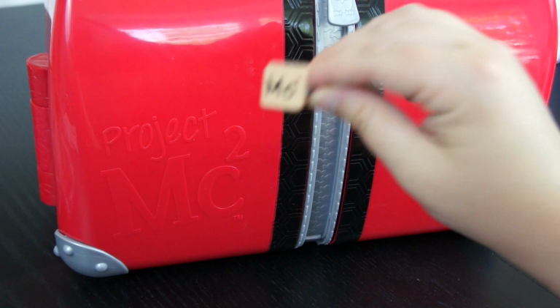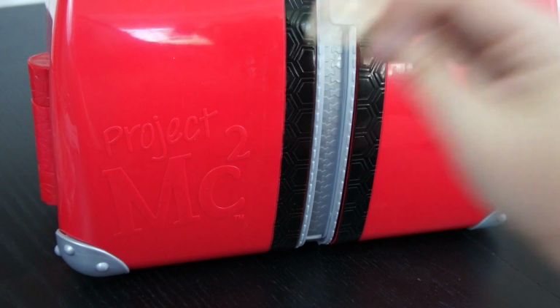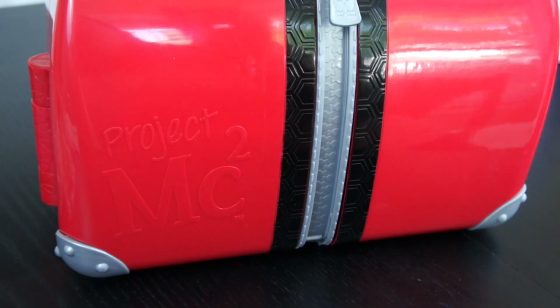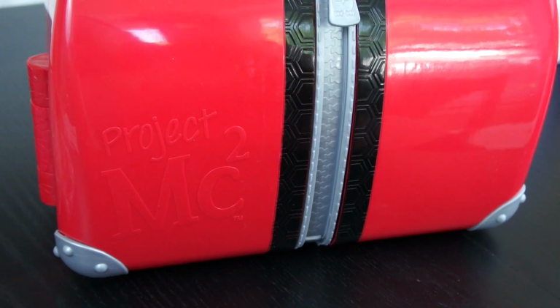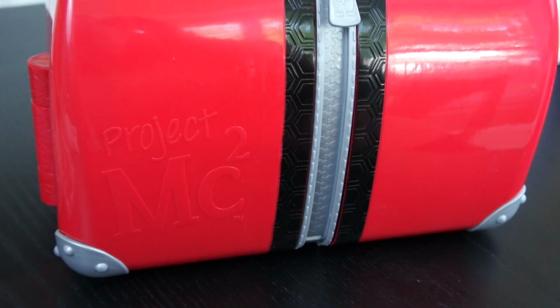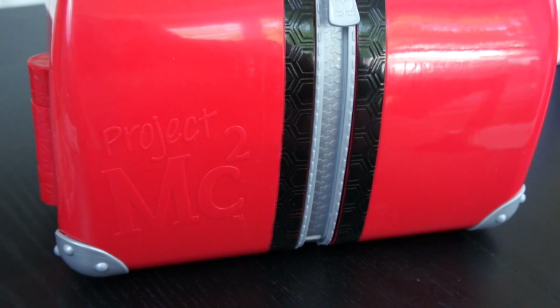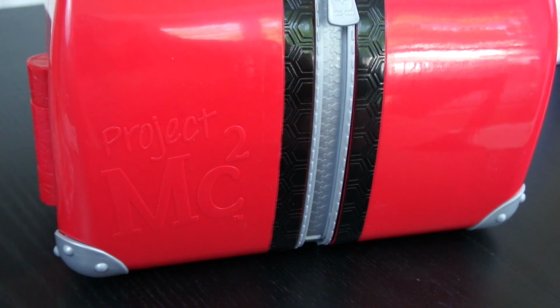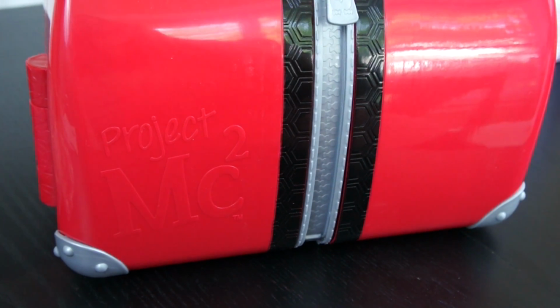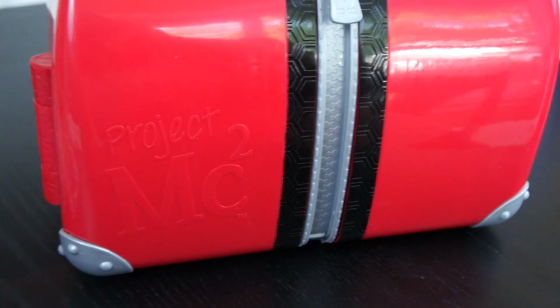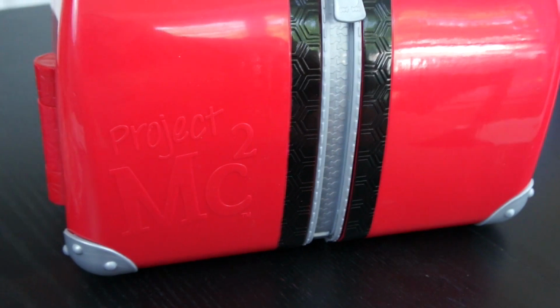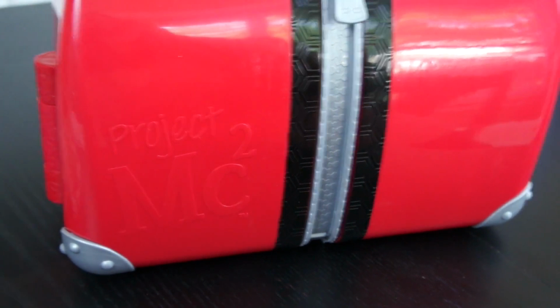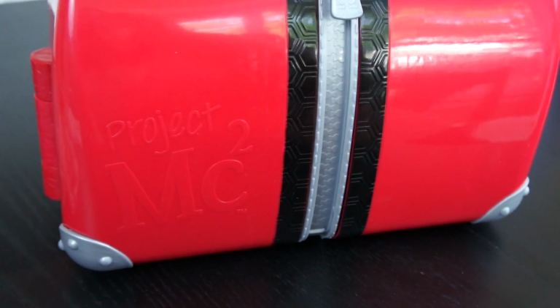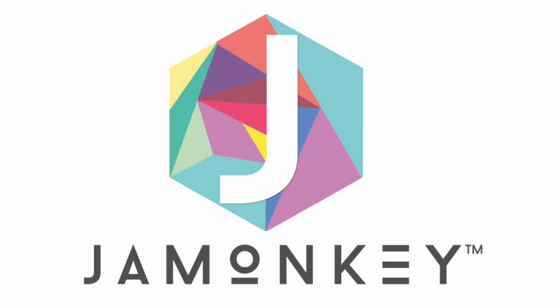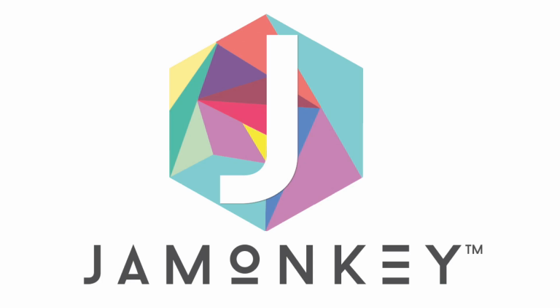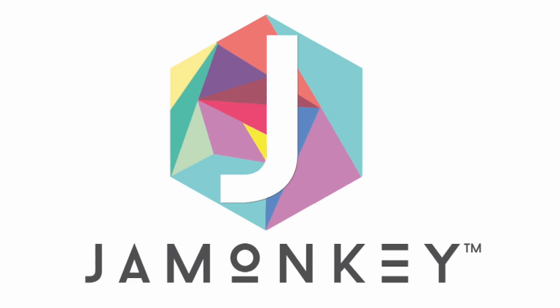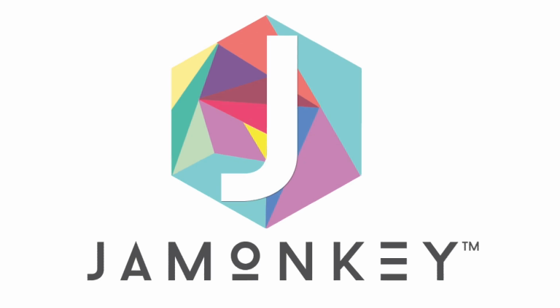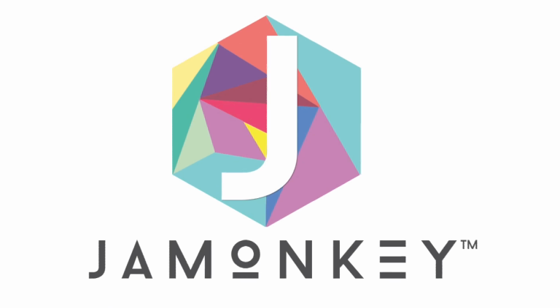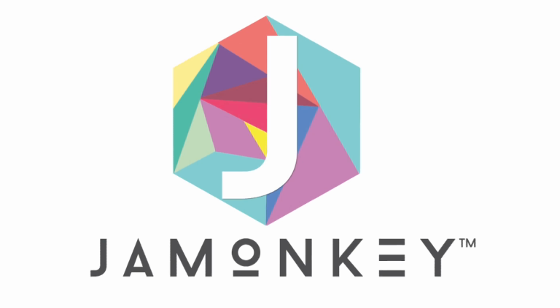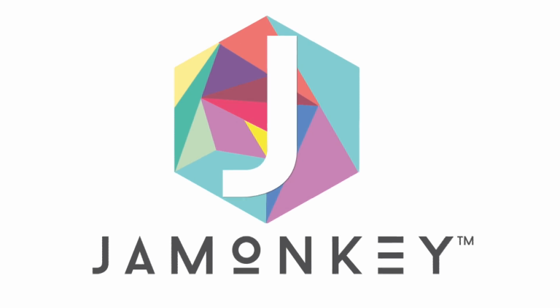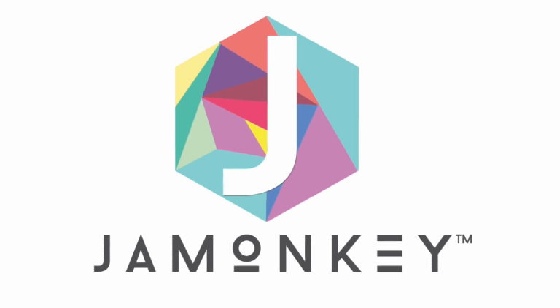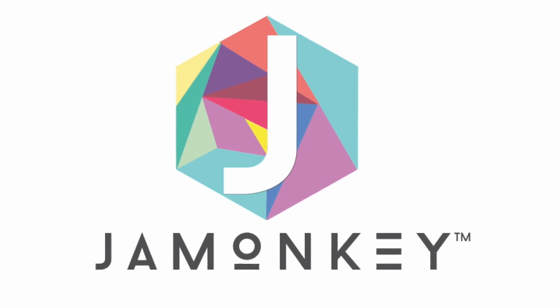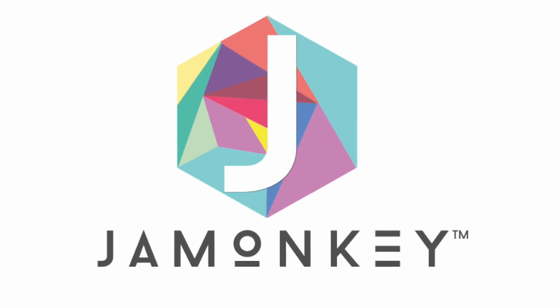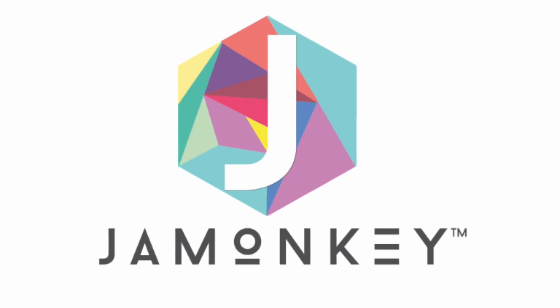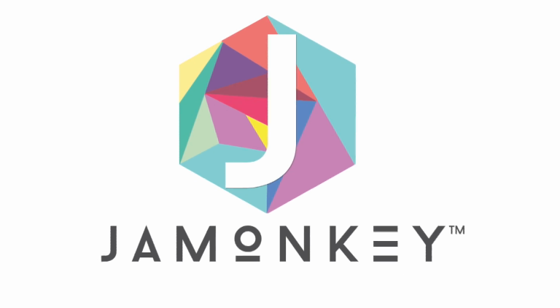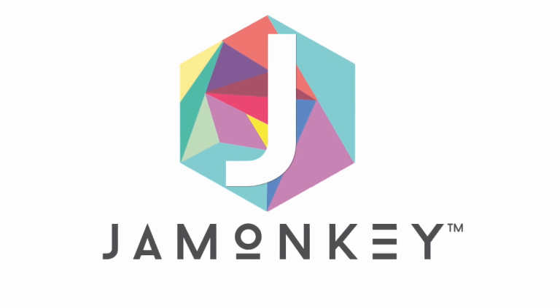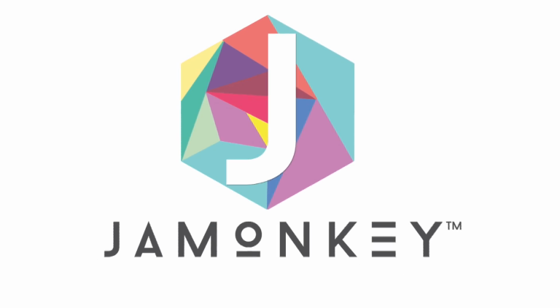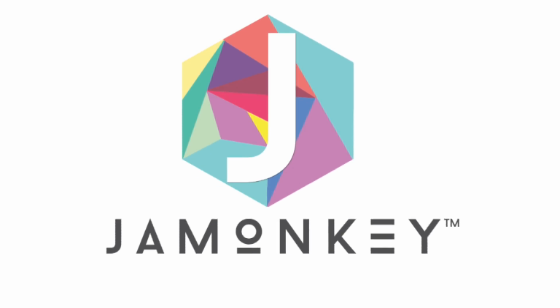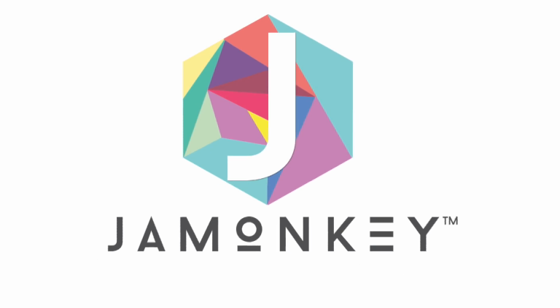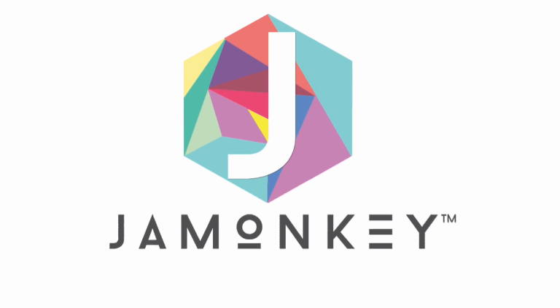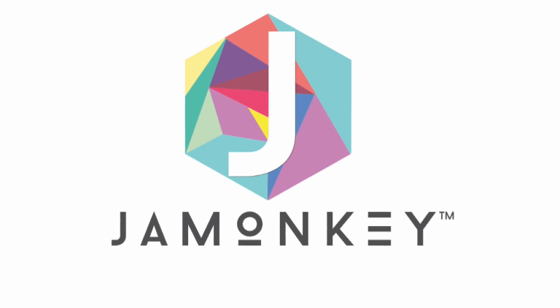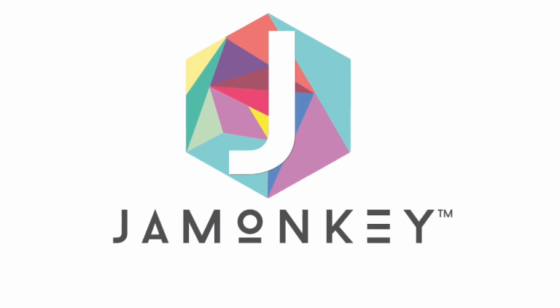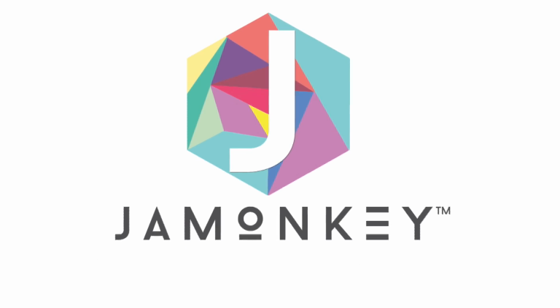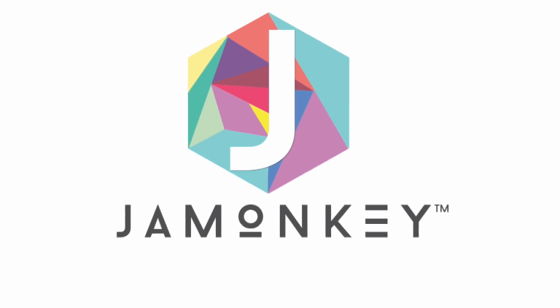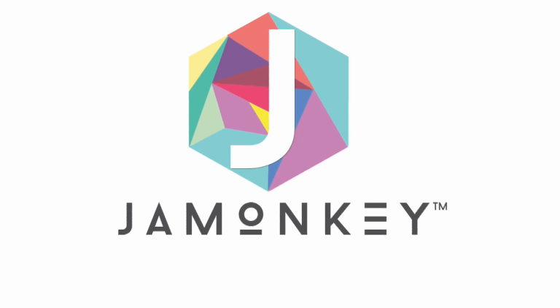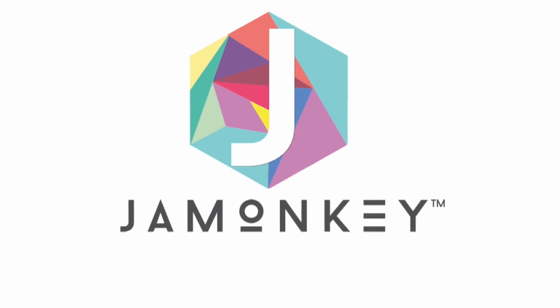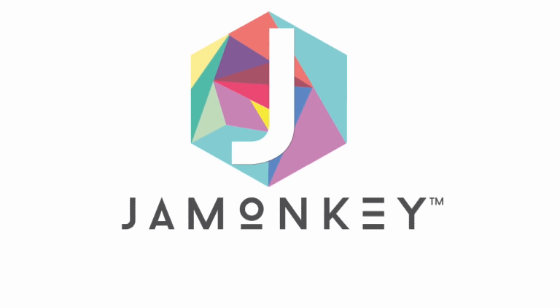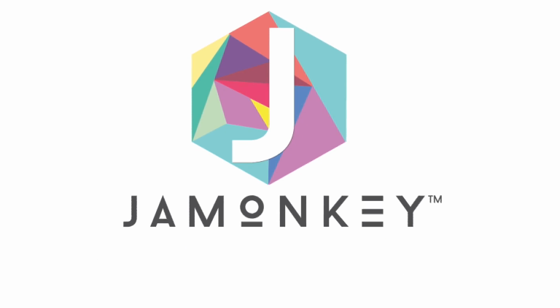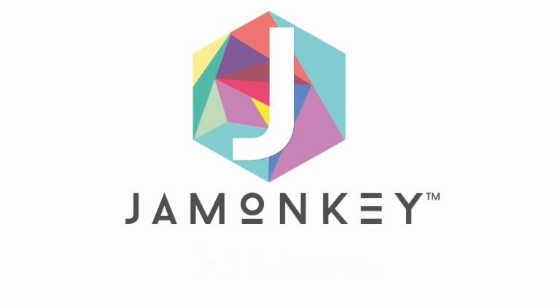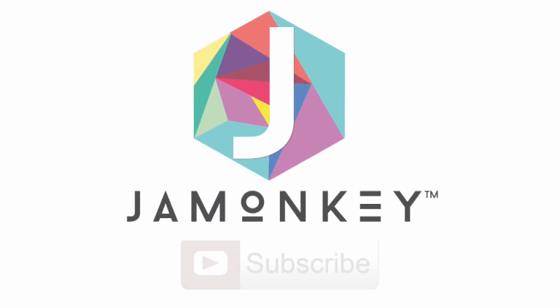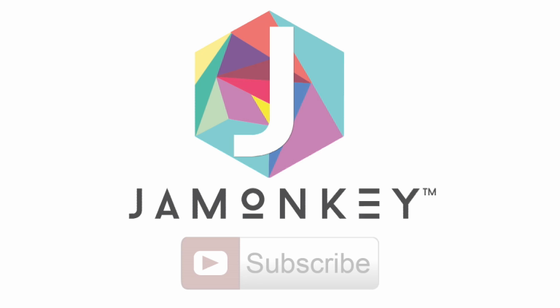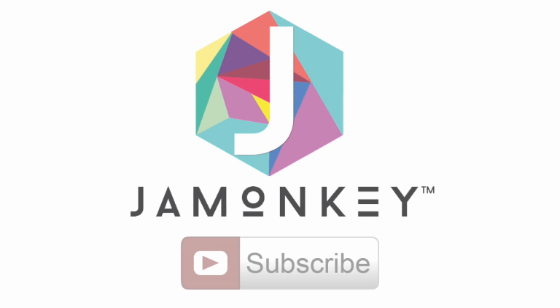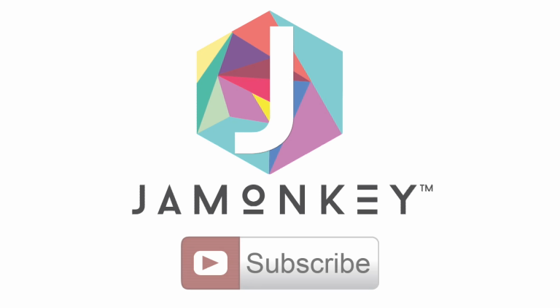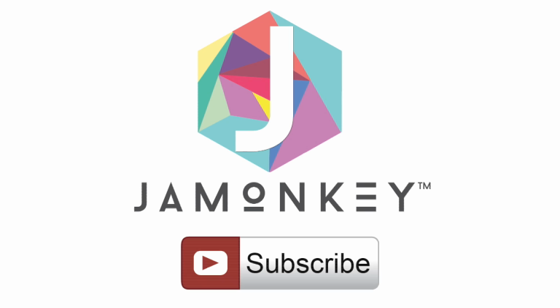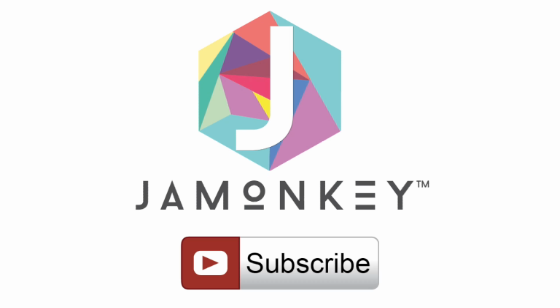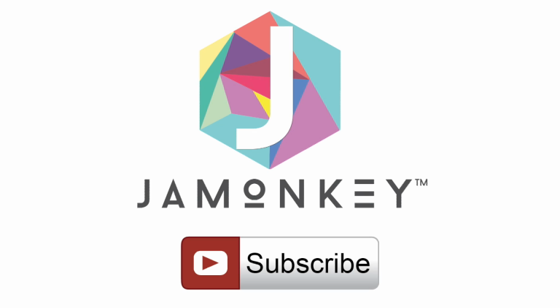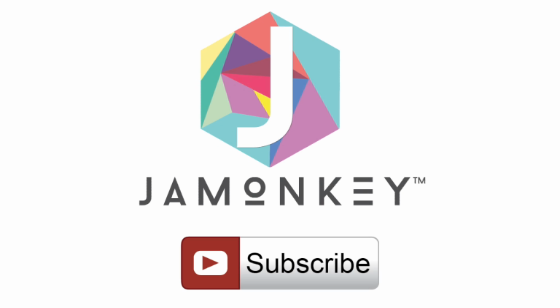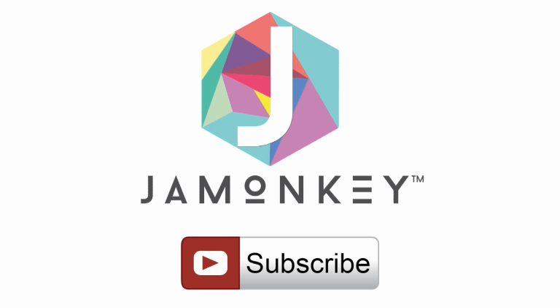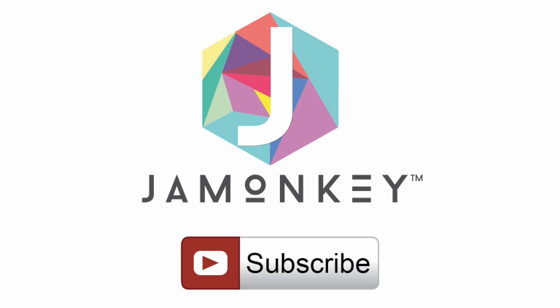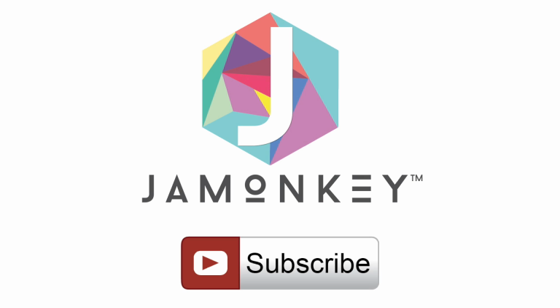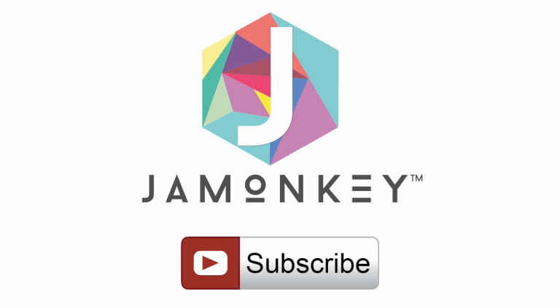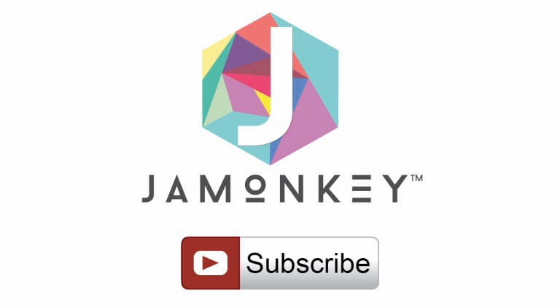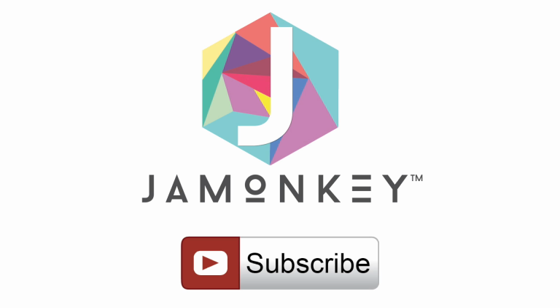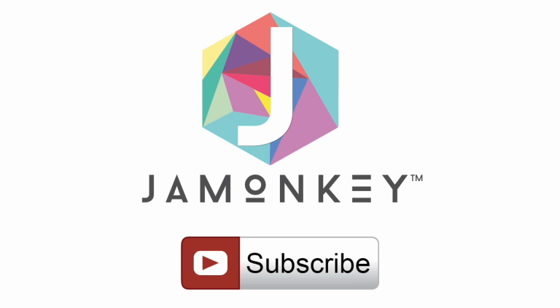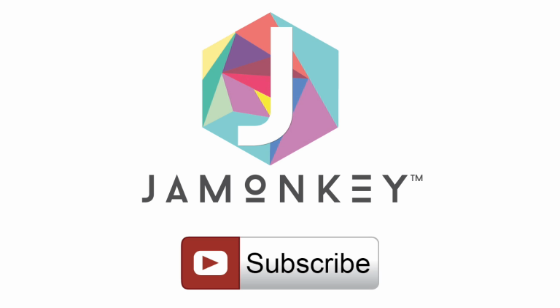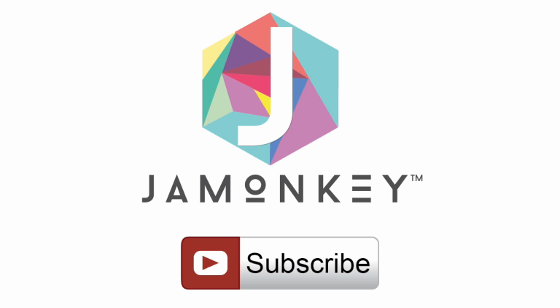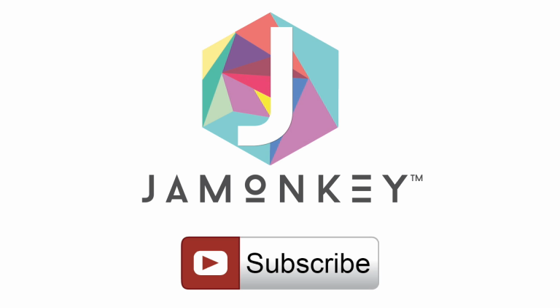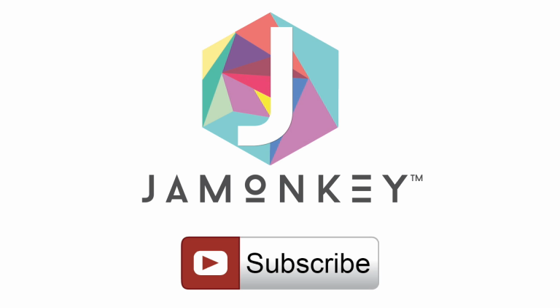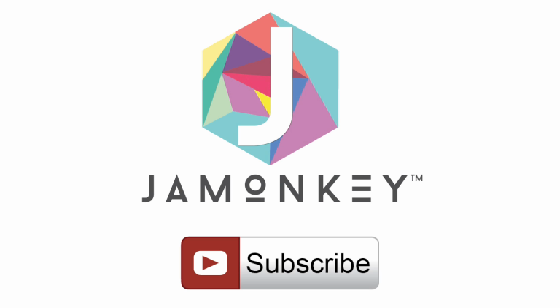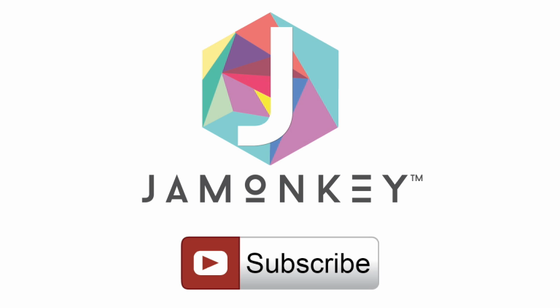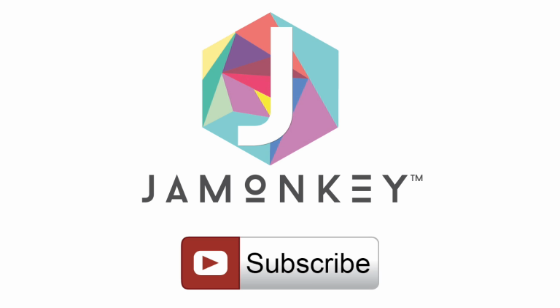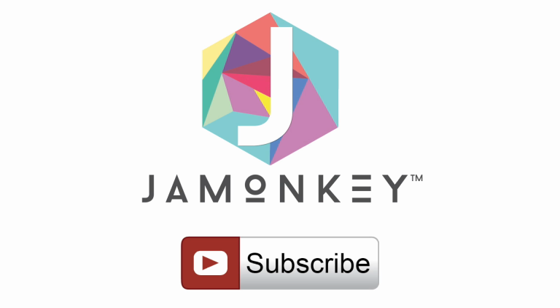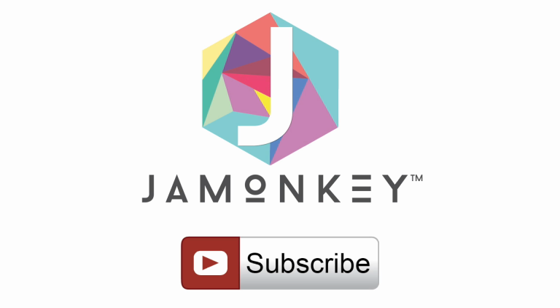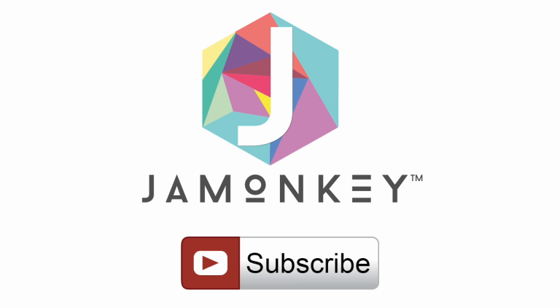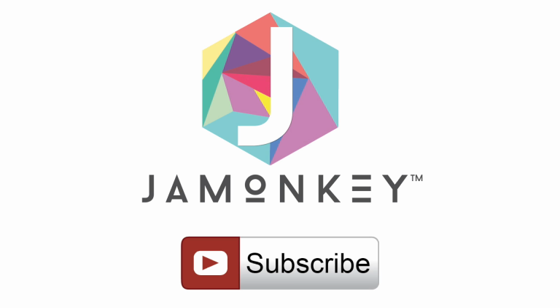Thanks for taking a closer look at the Project MC Squared toys. If you like this video, make sure you subscribe and check out my website jamonkey.com.